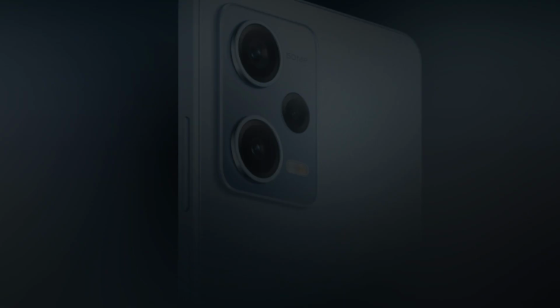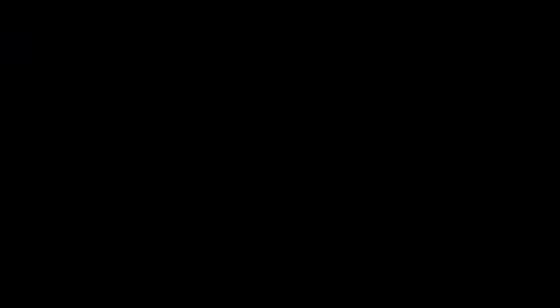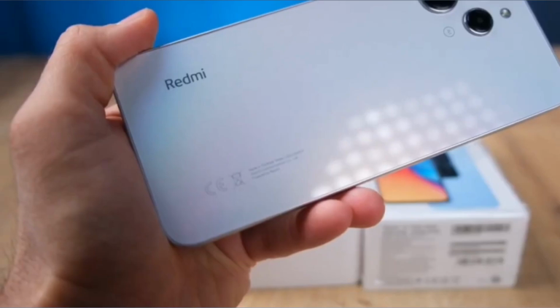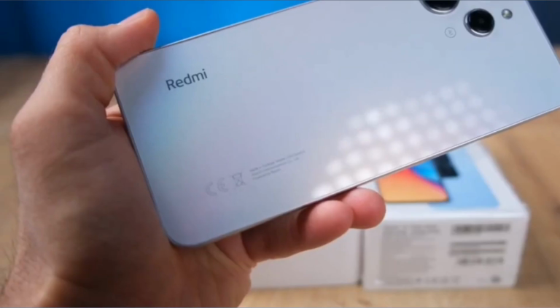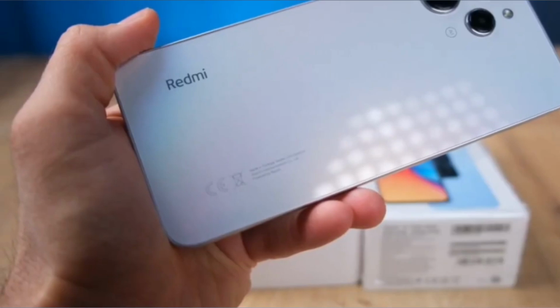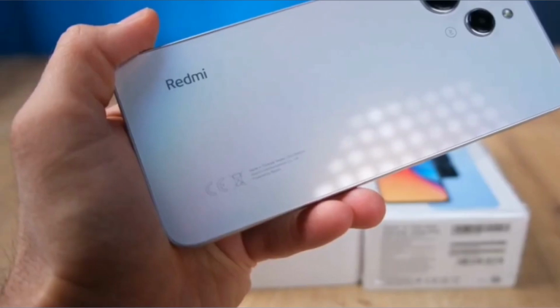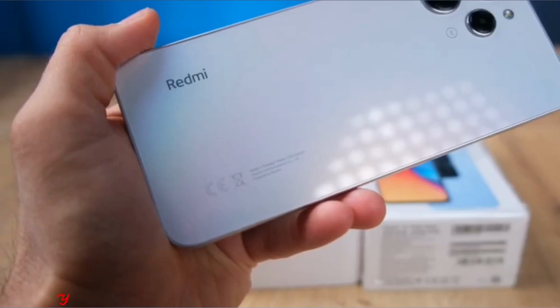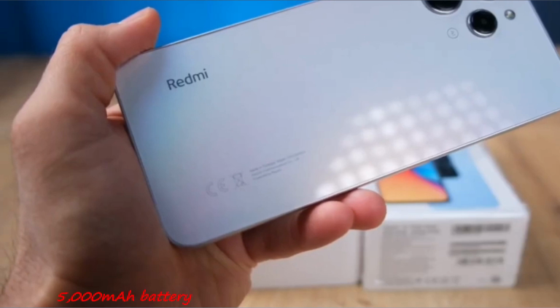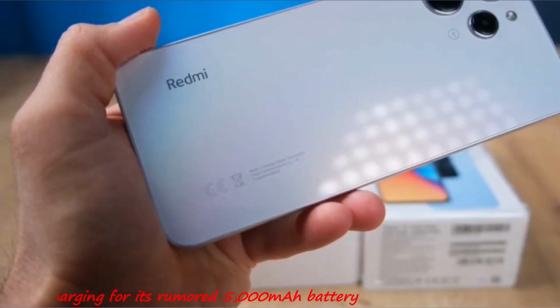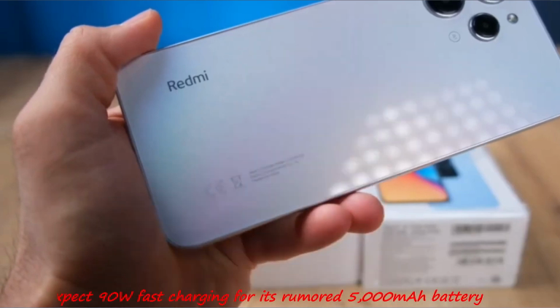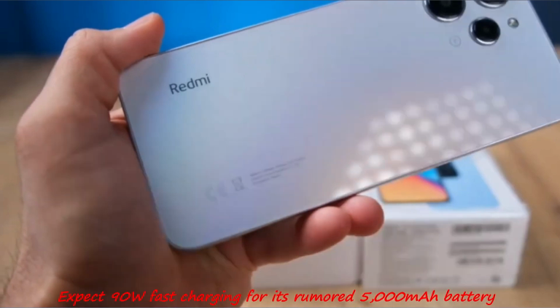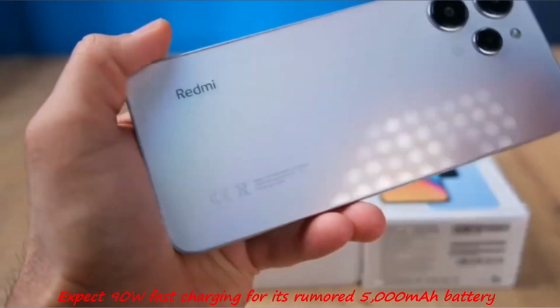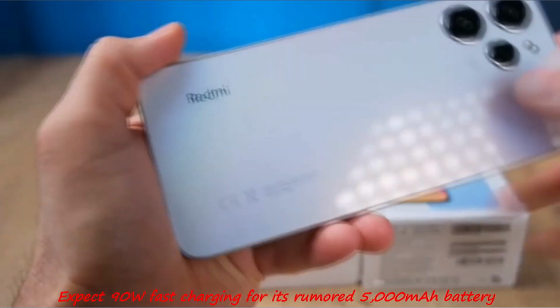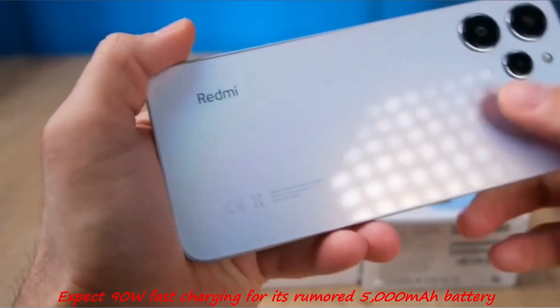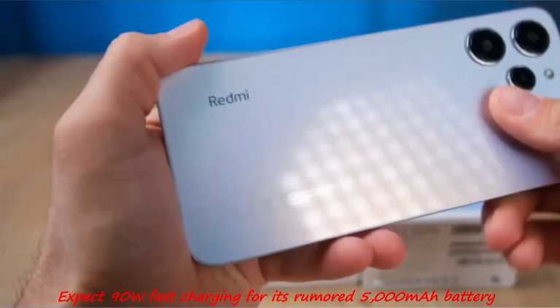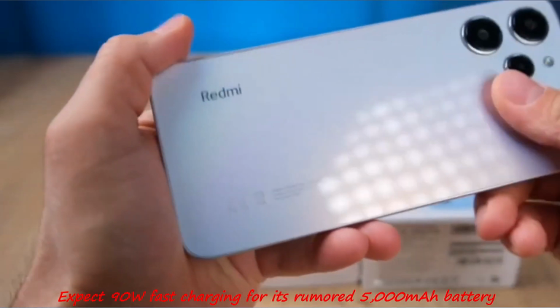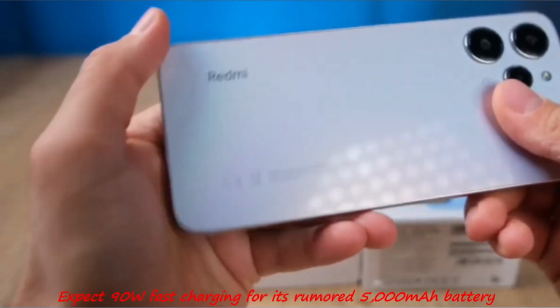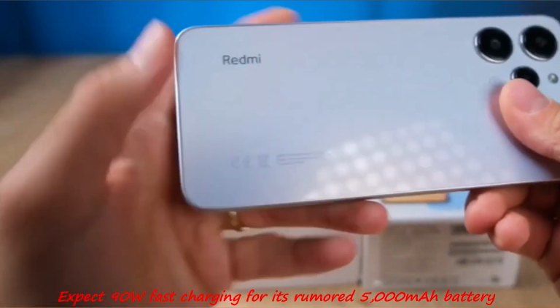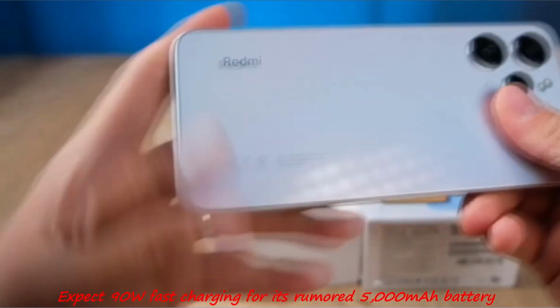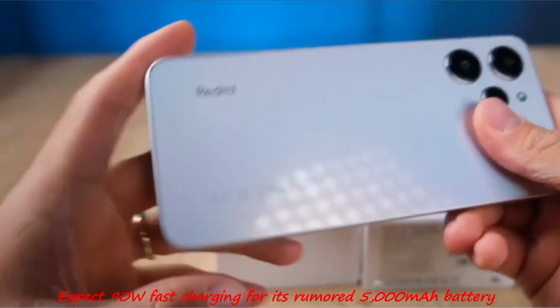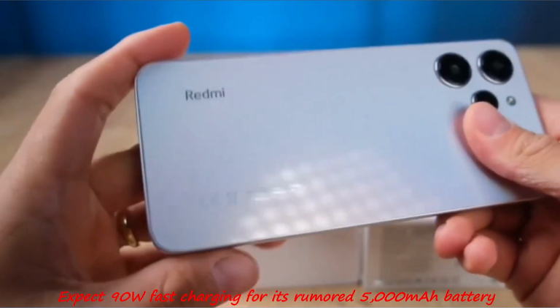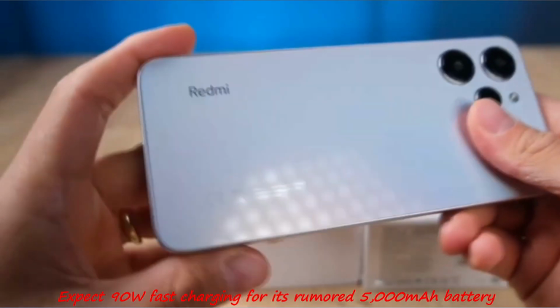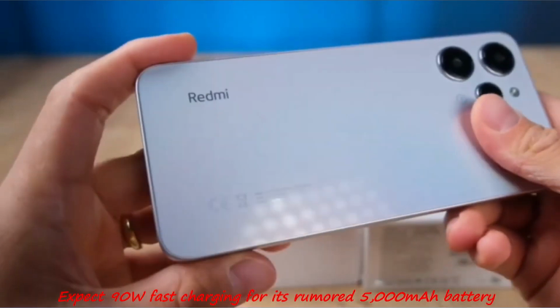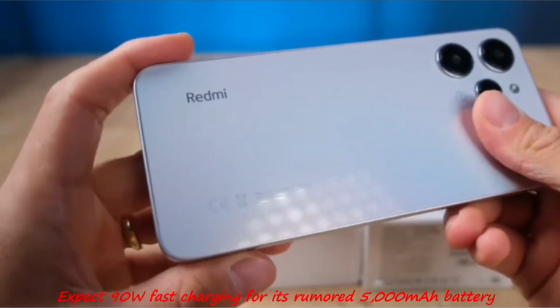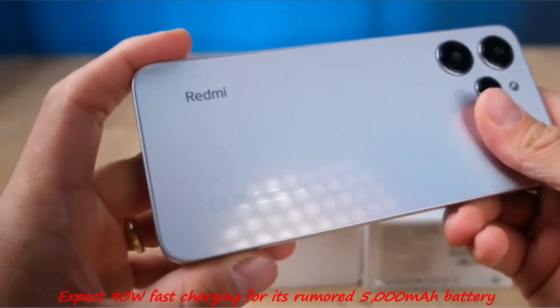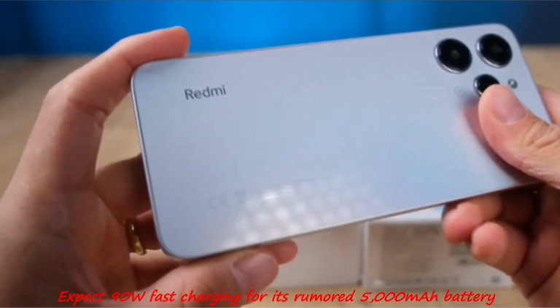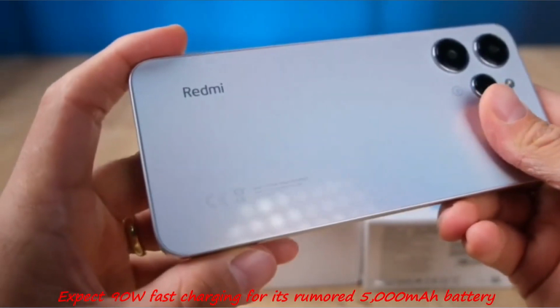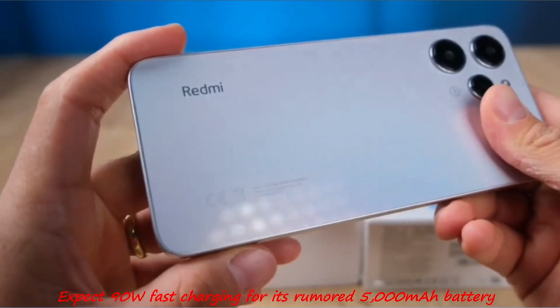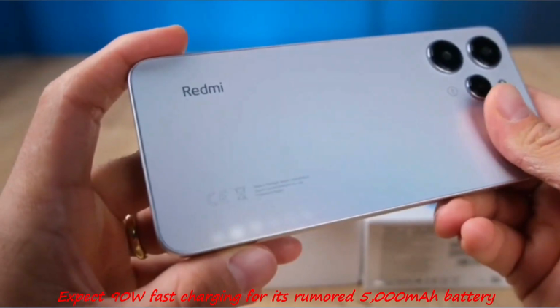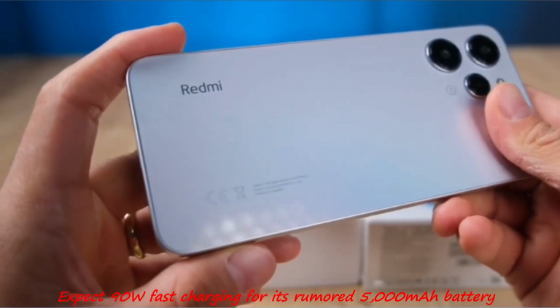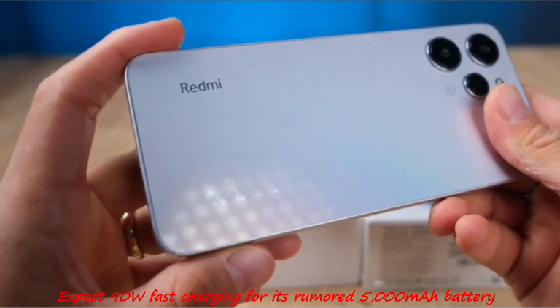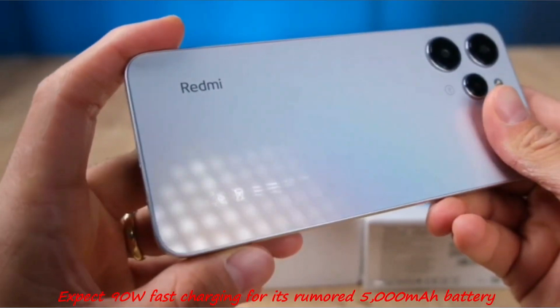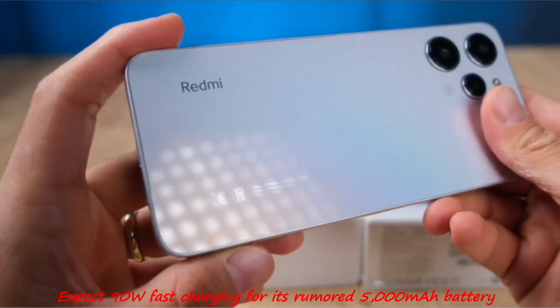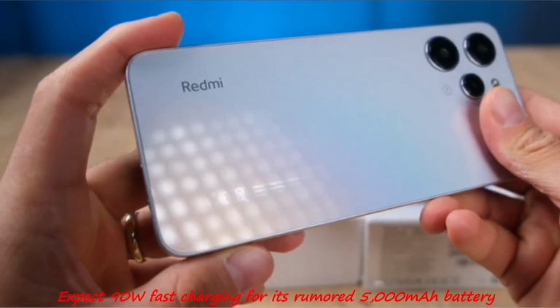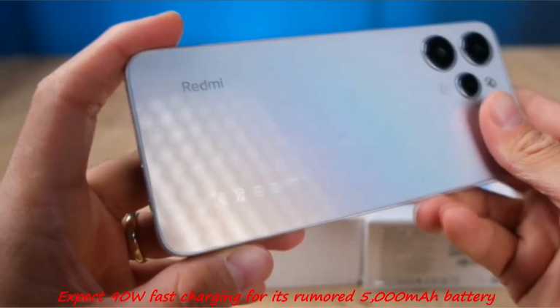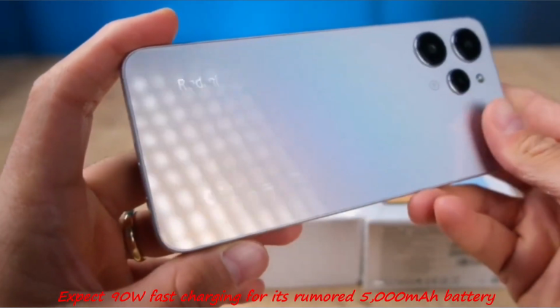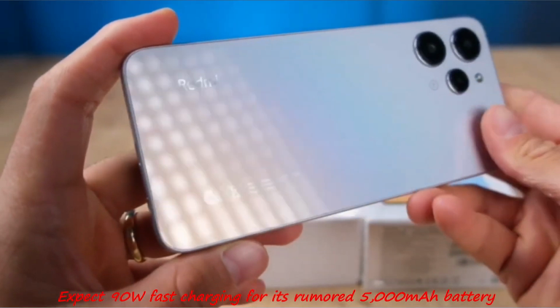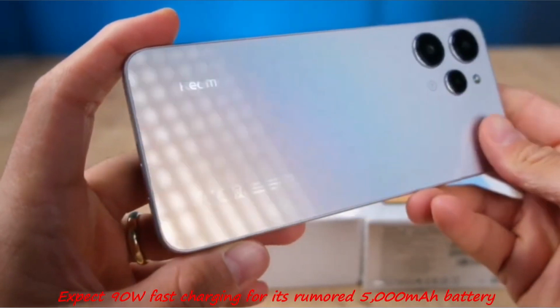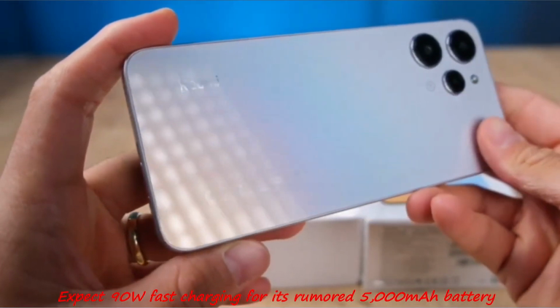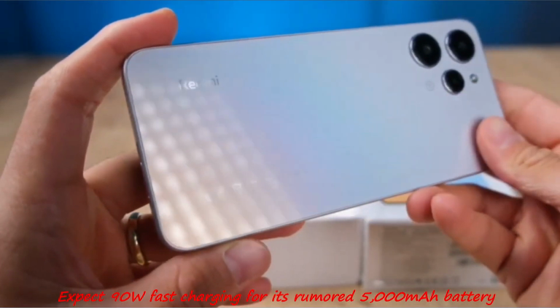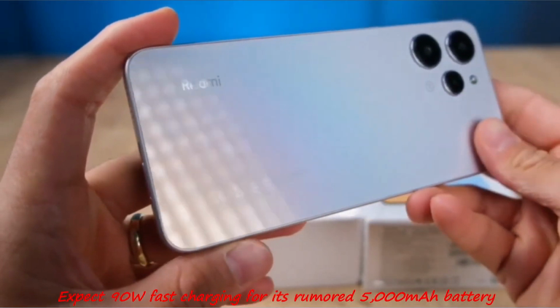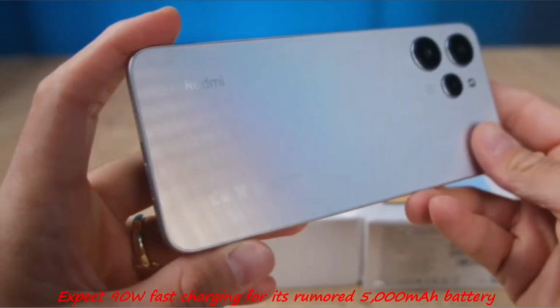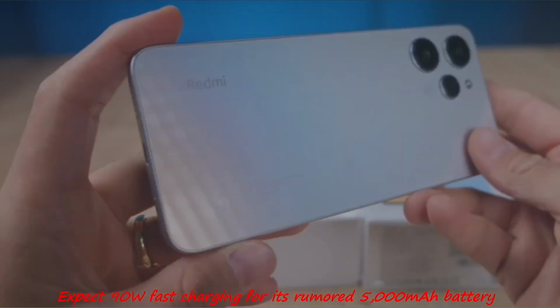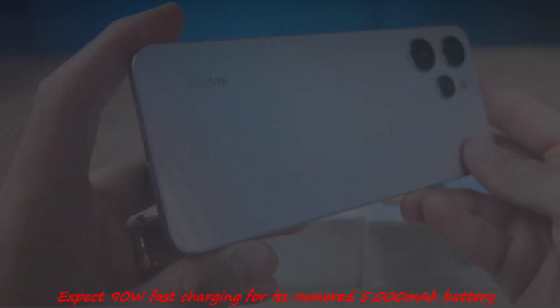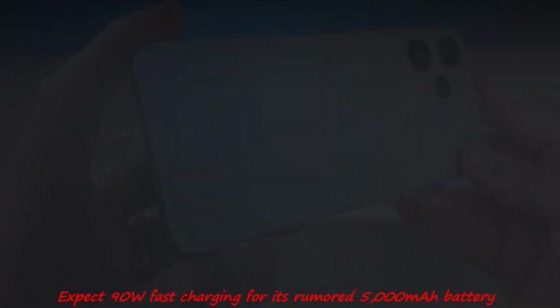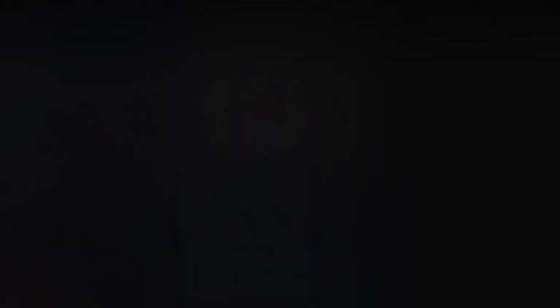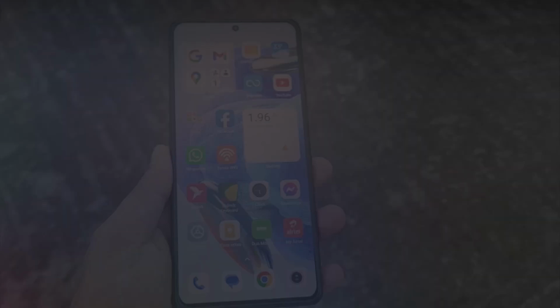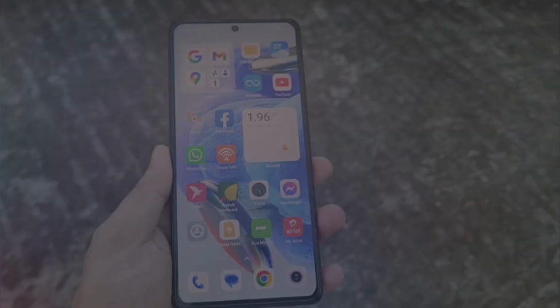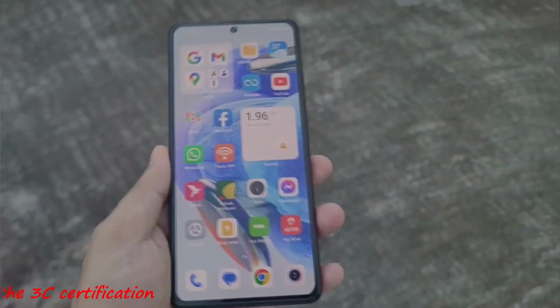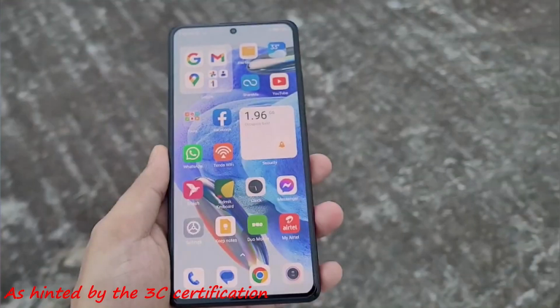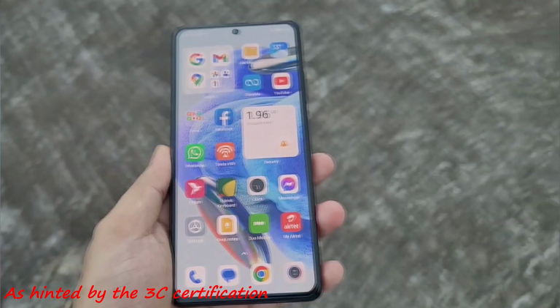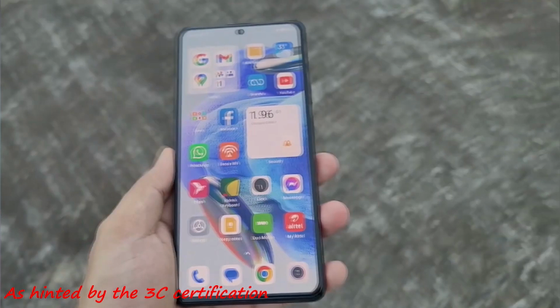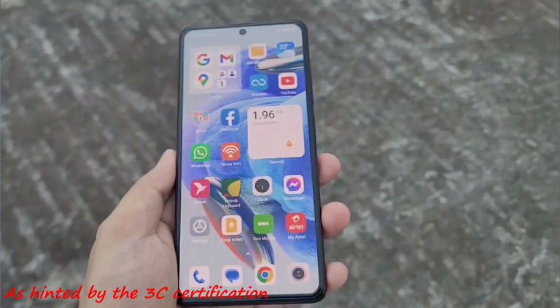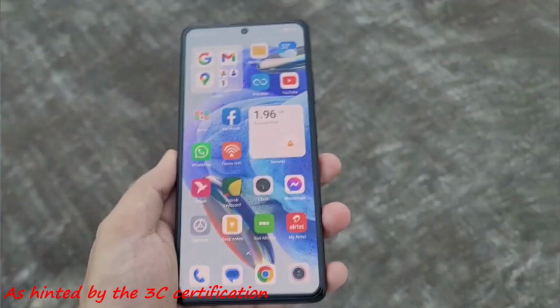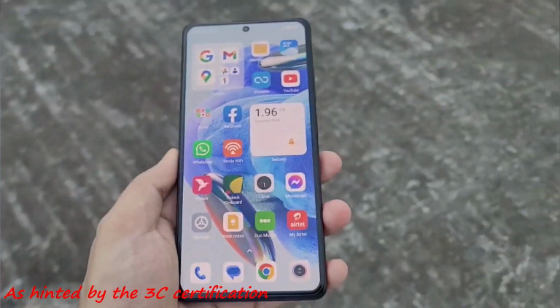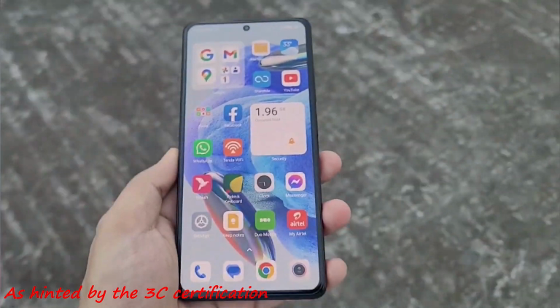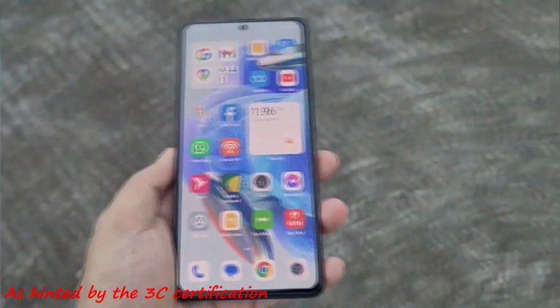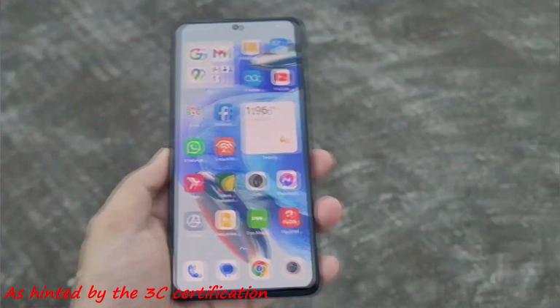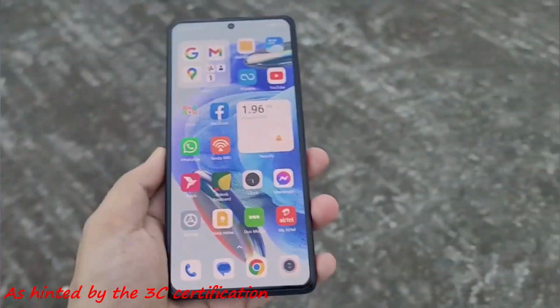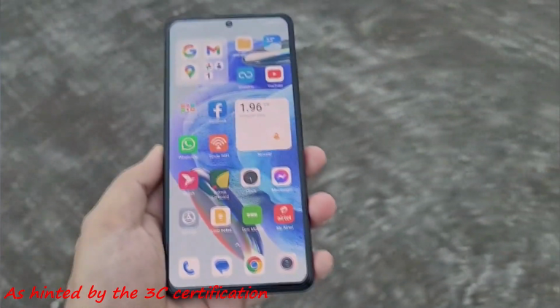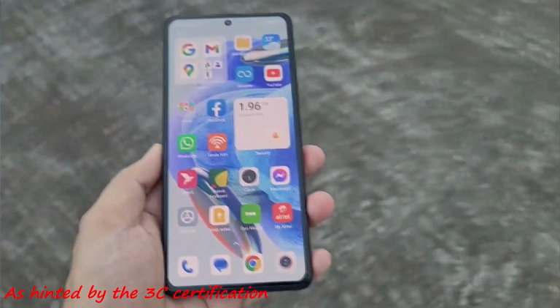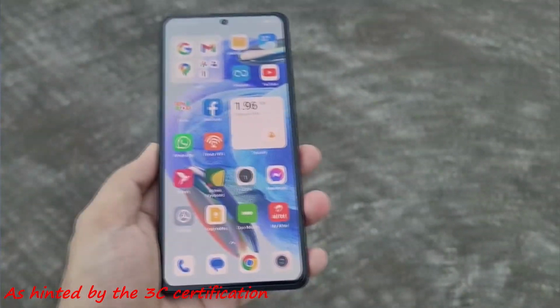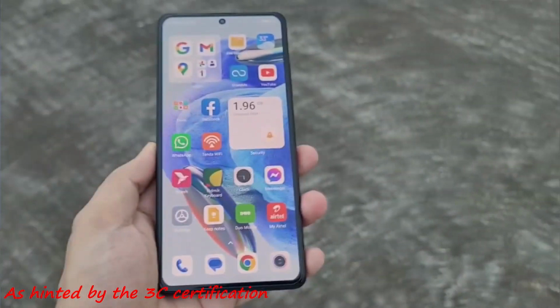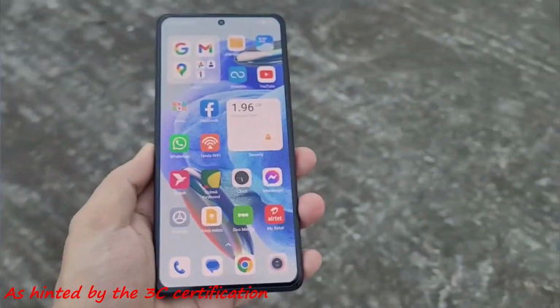Additionally, expect 90W fast charging for its rumored 5000mAh battery, as hinted by the 3C certification.